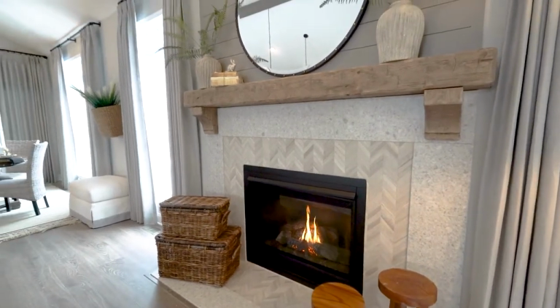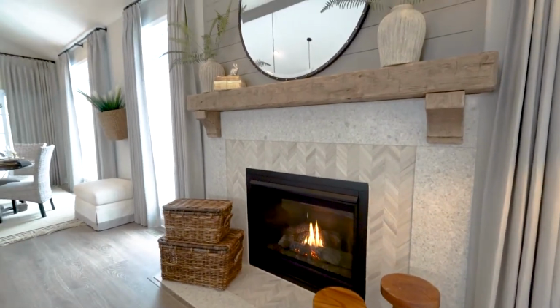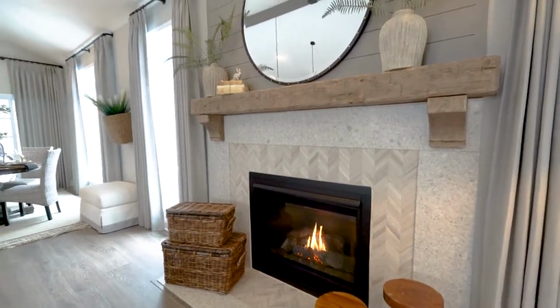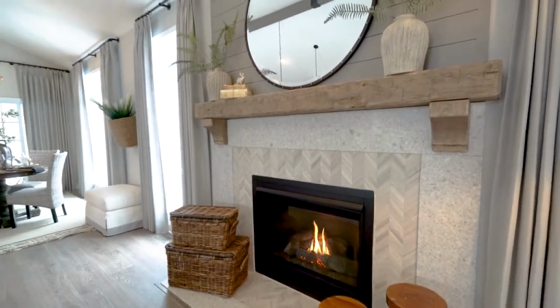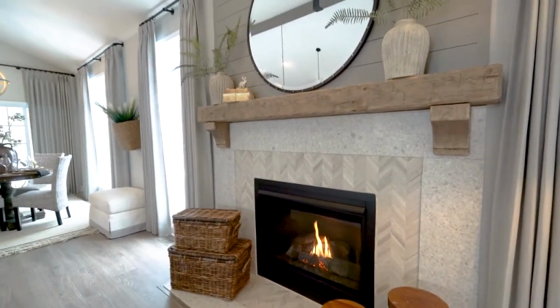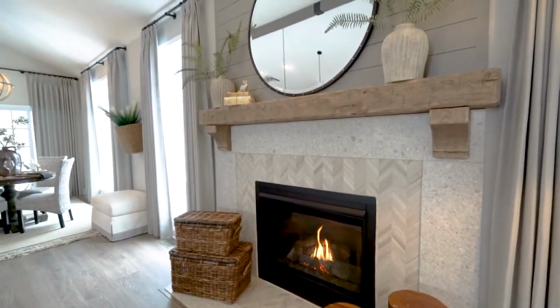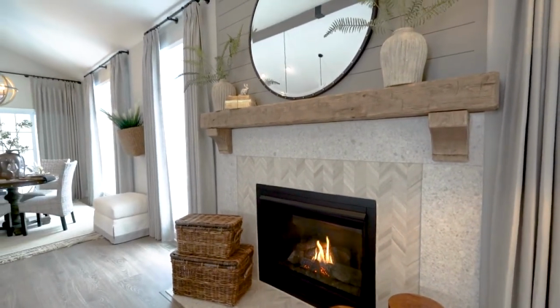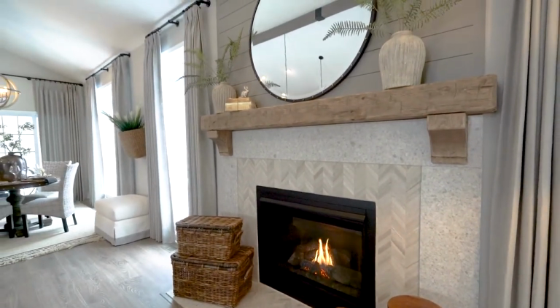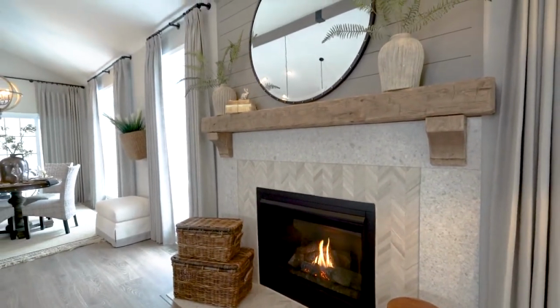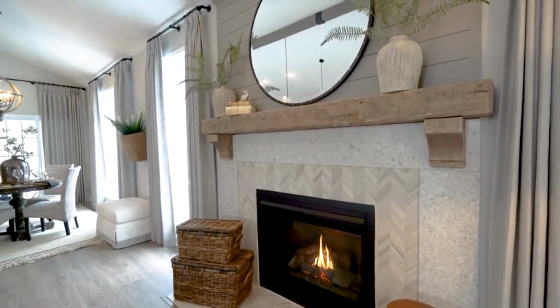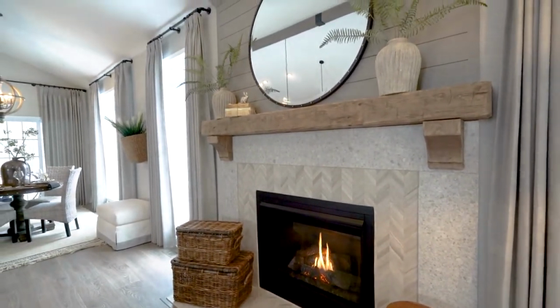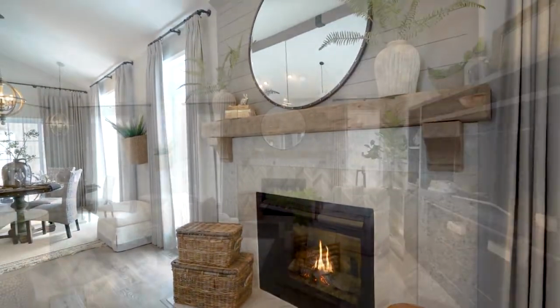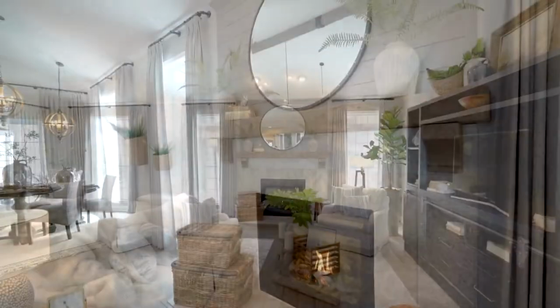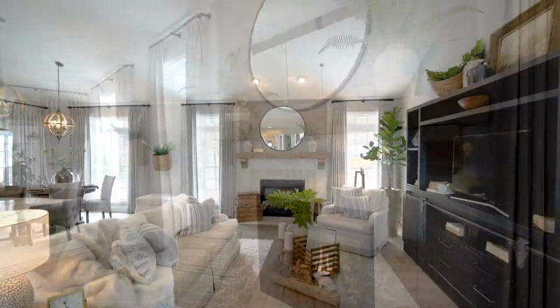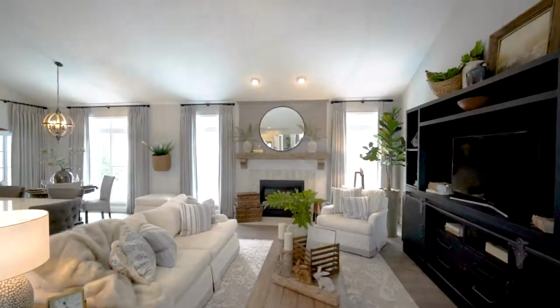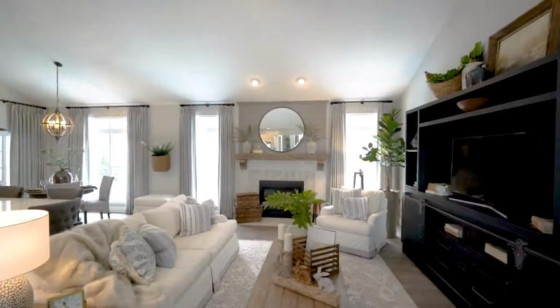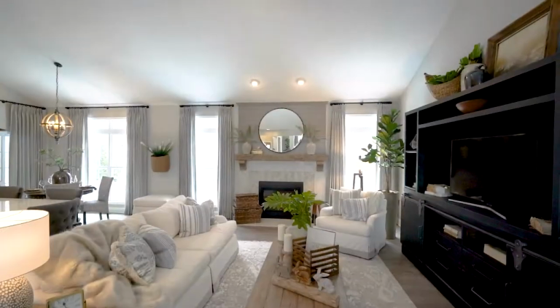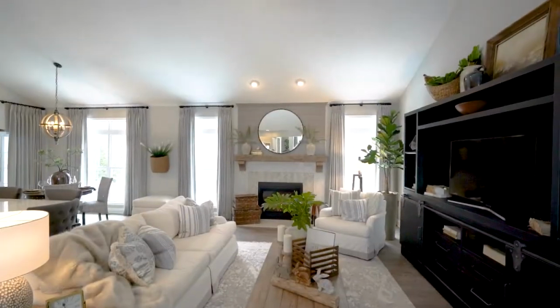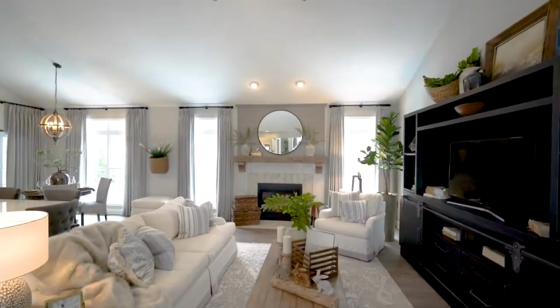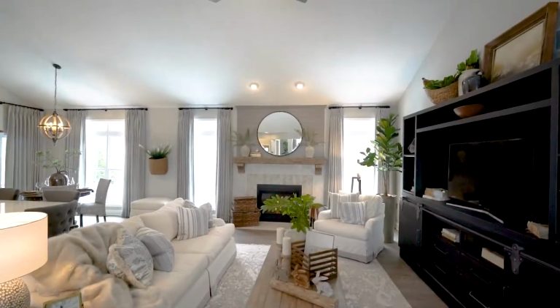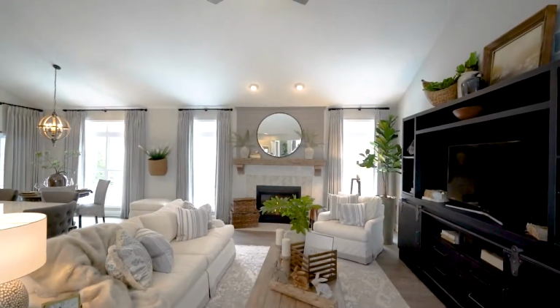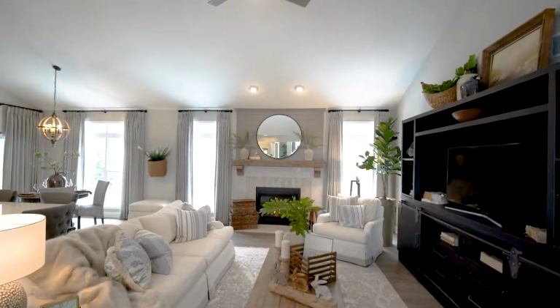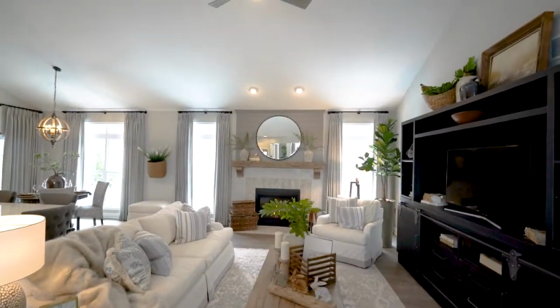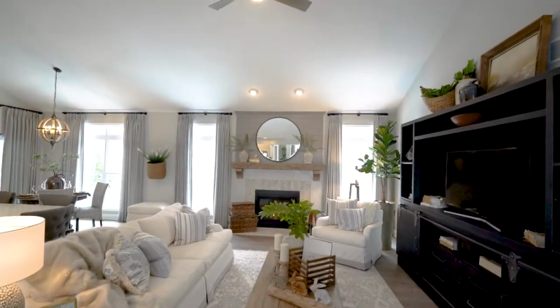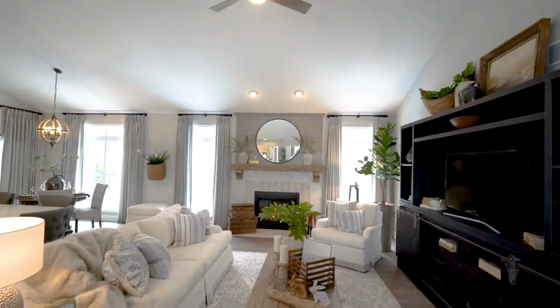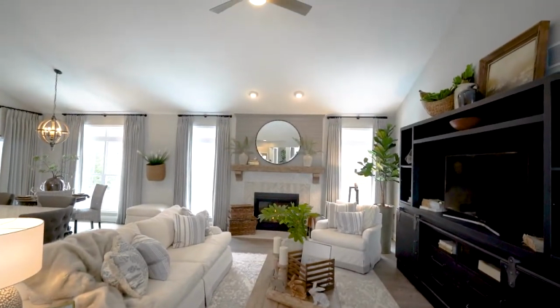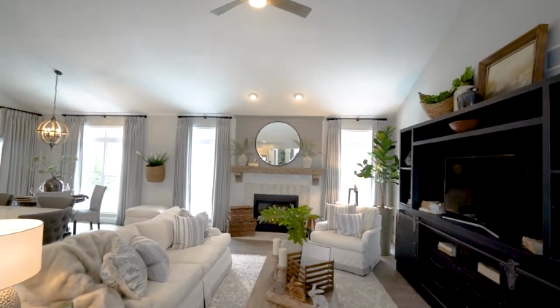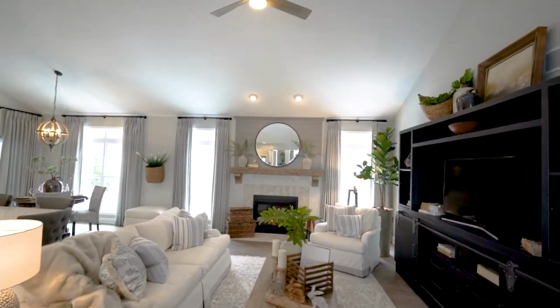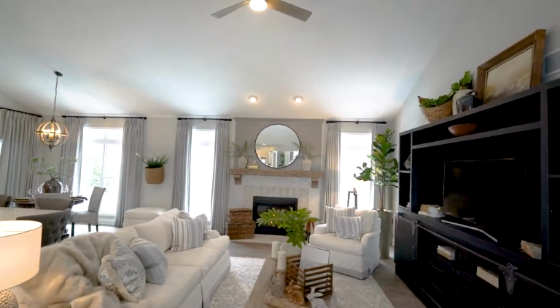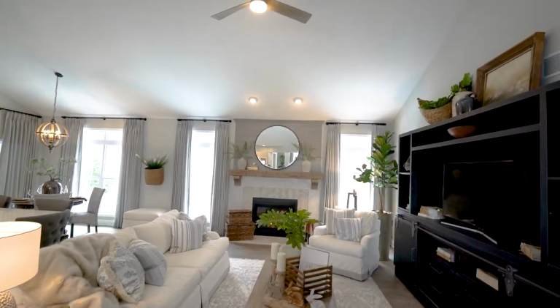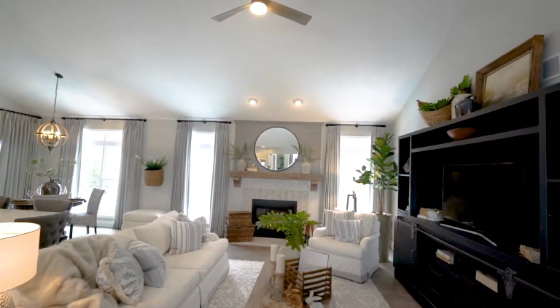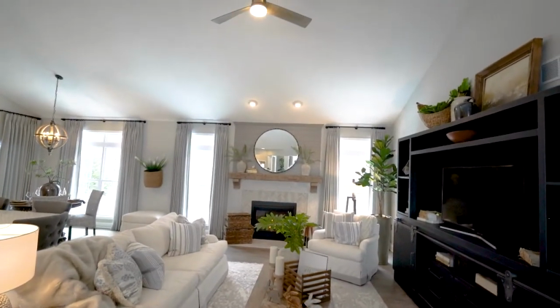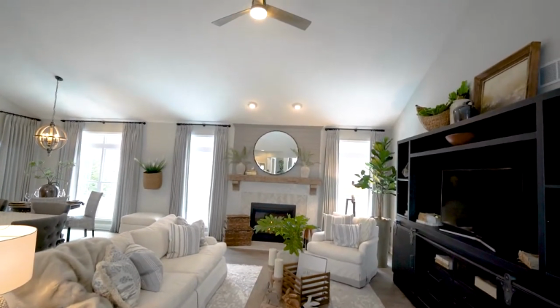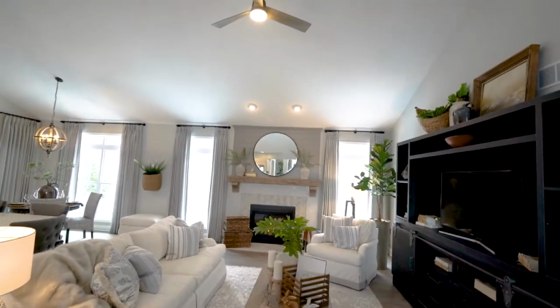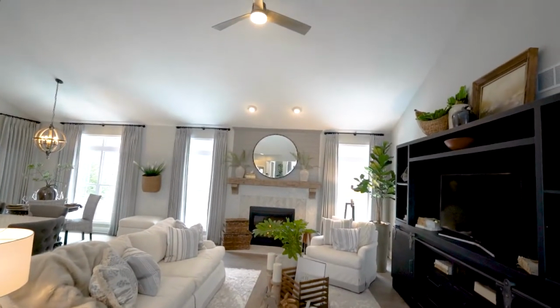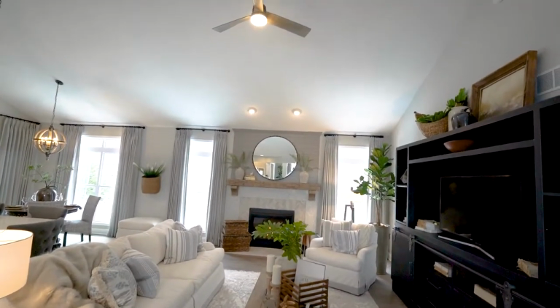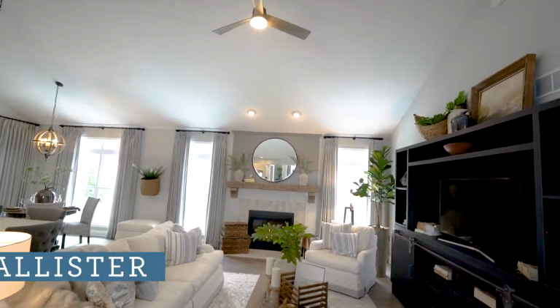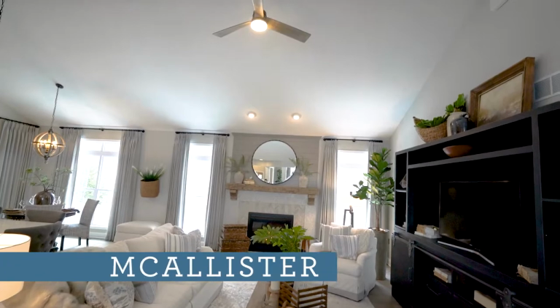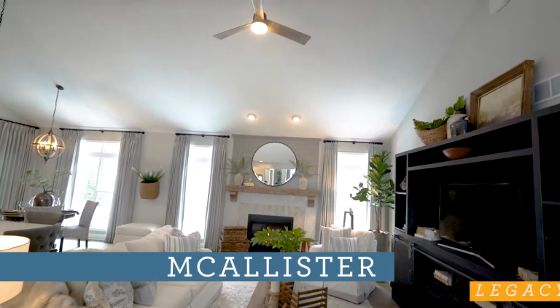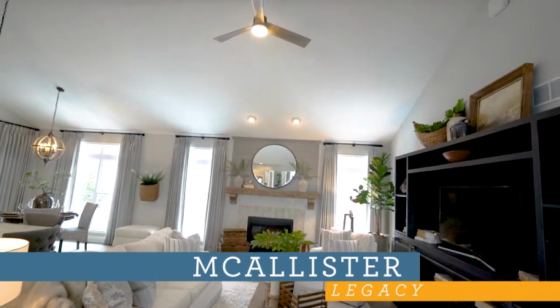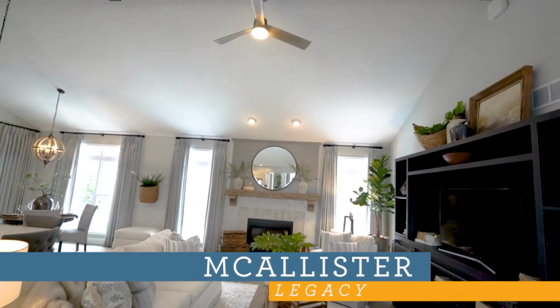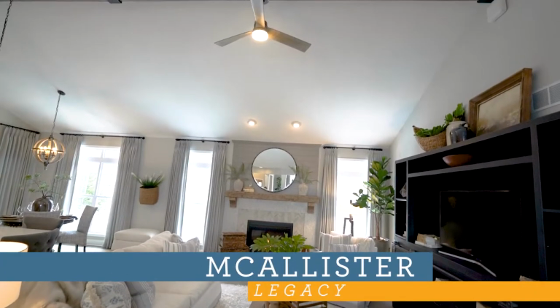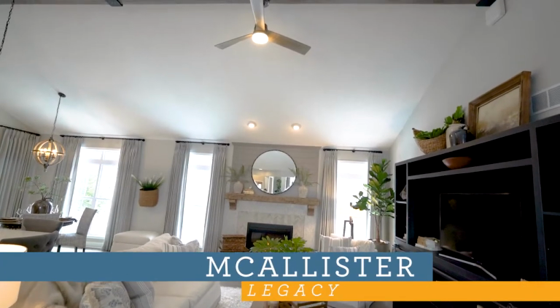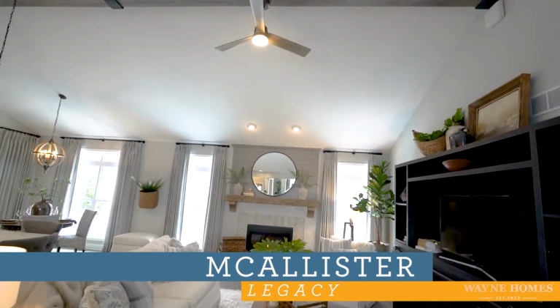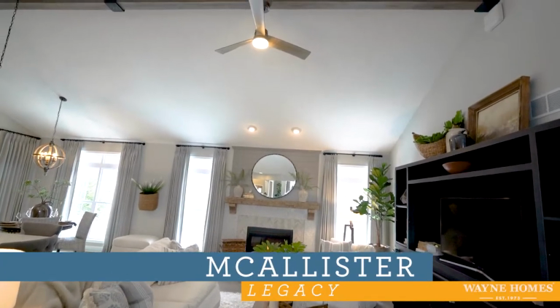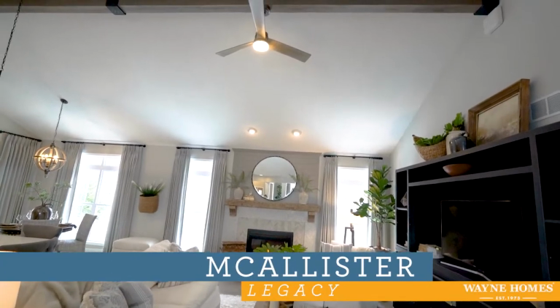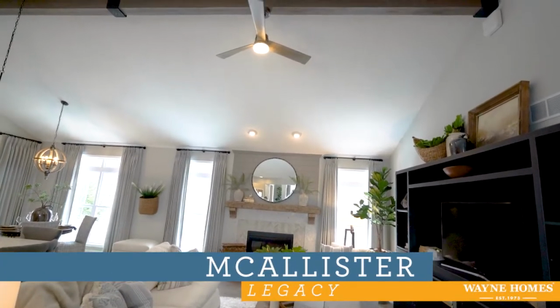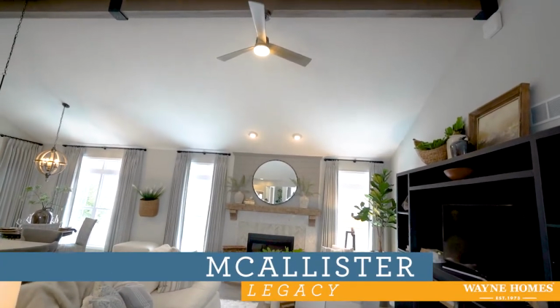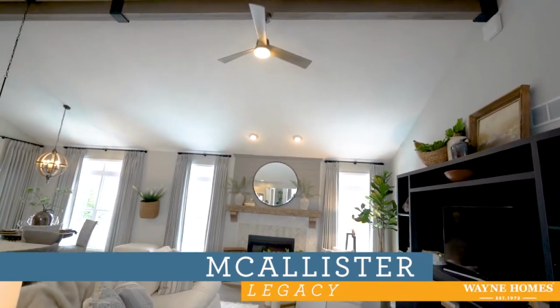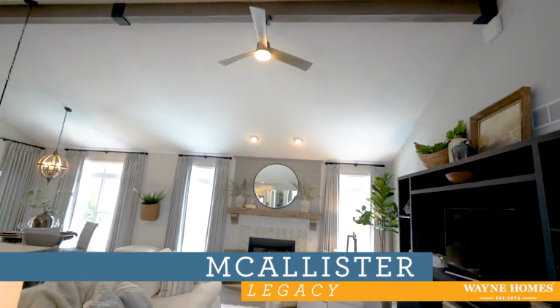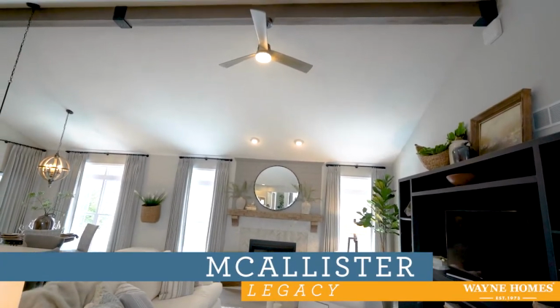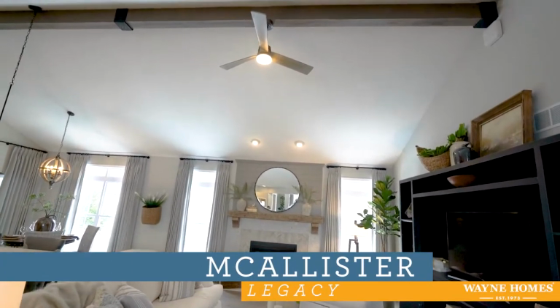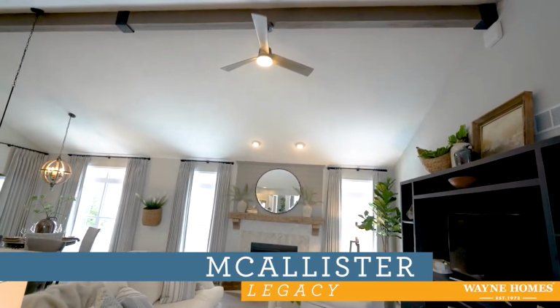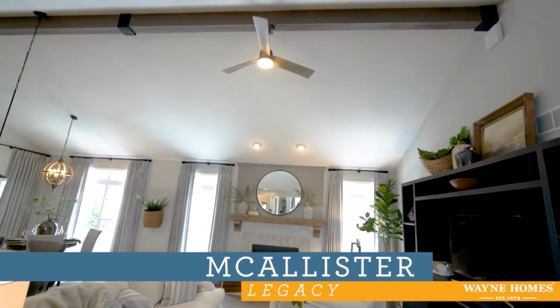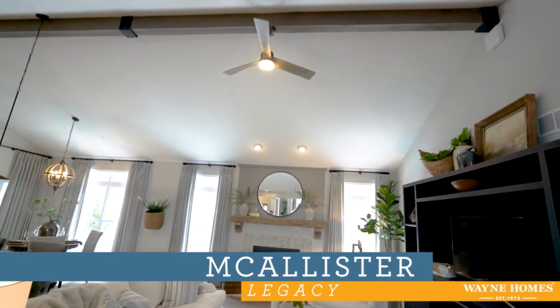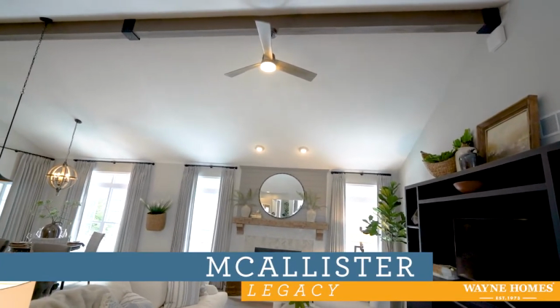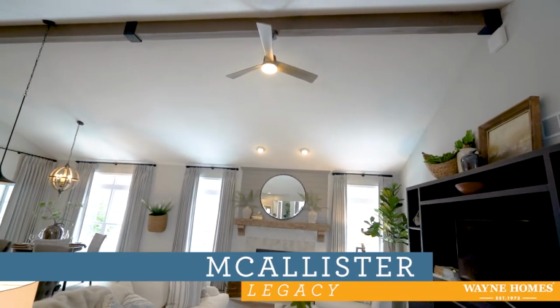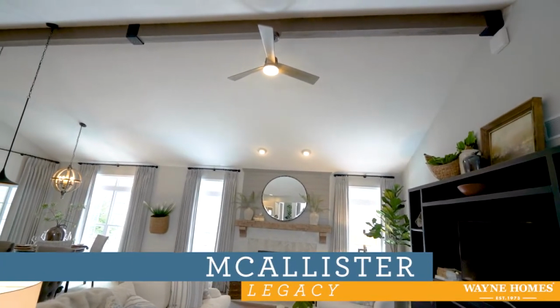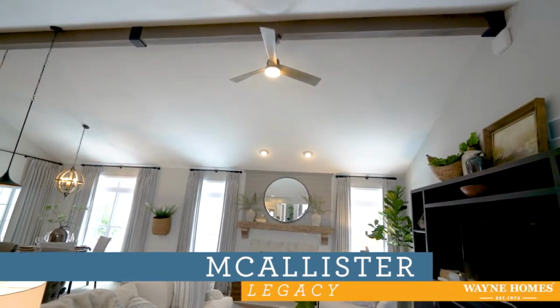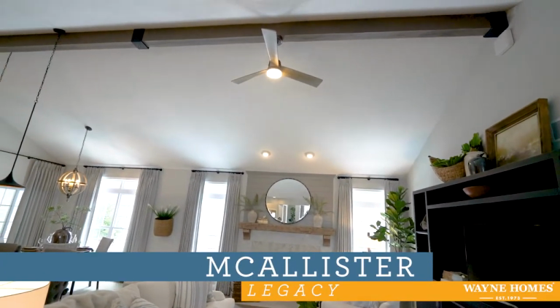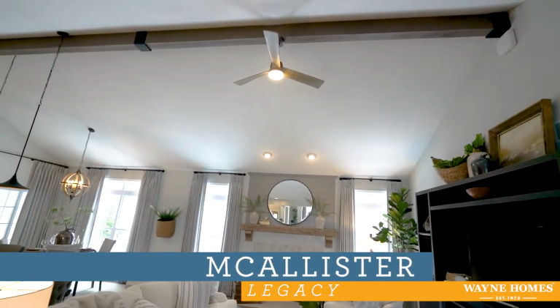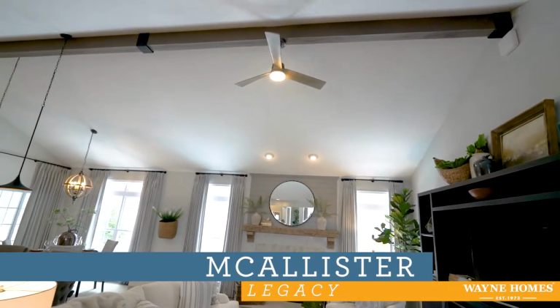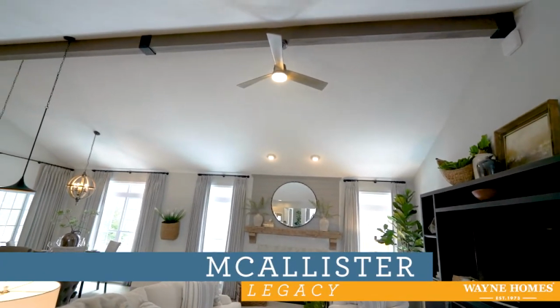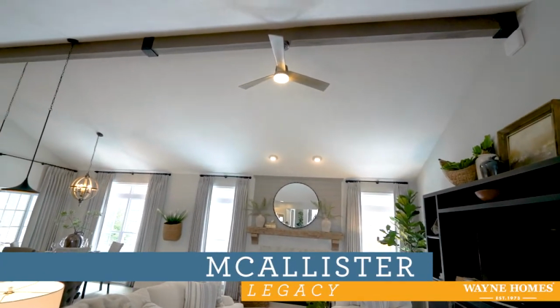Thank you so much for joining us on this tour of the great room of the Macalester model here at the Akron Medina Model Center.